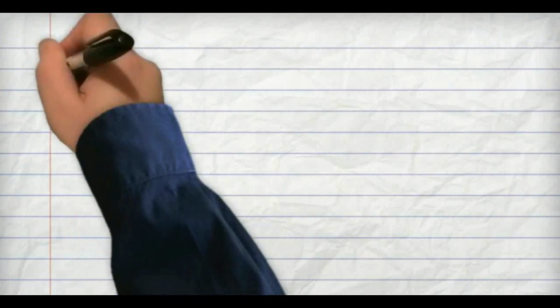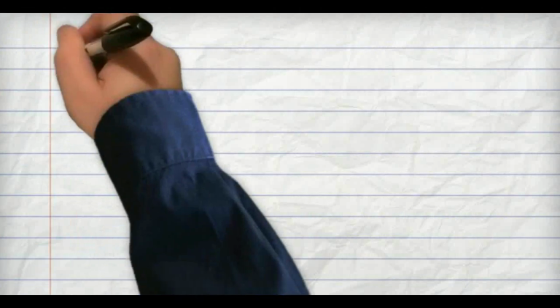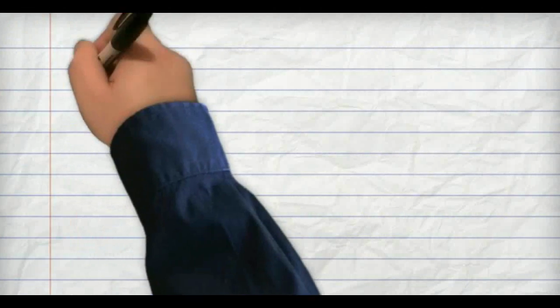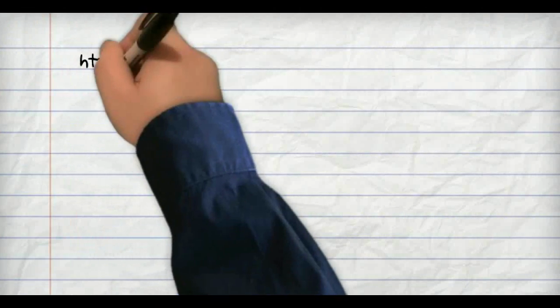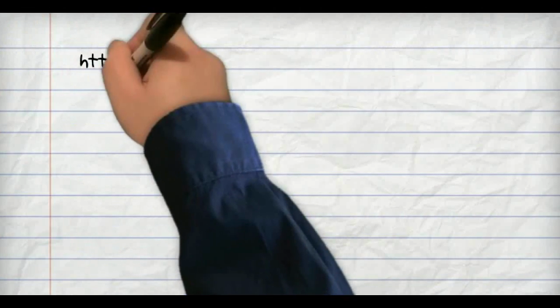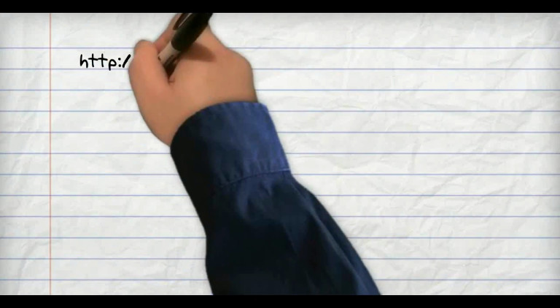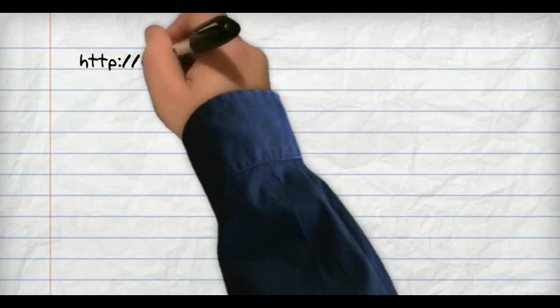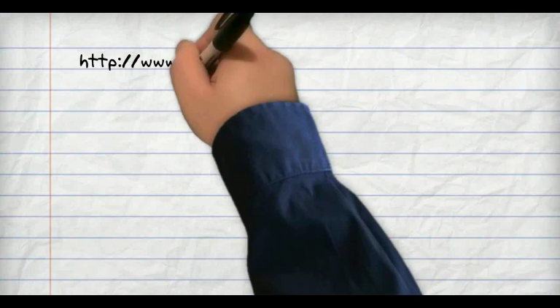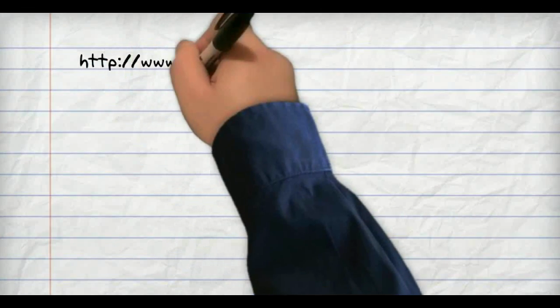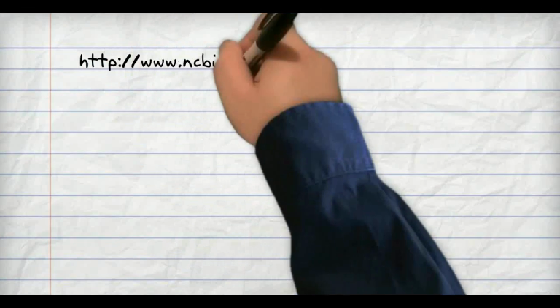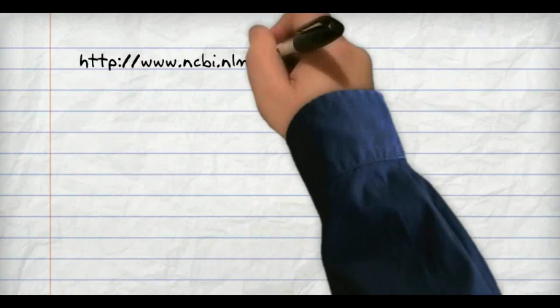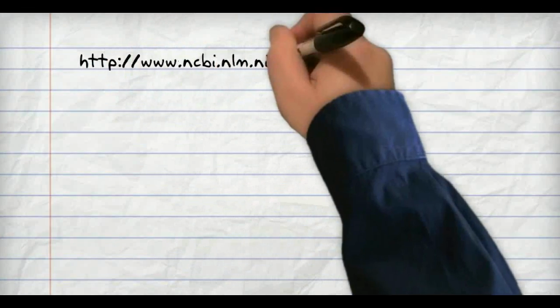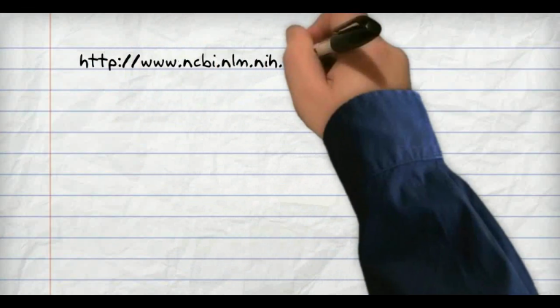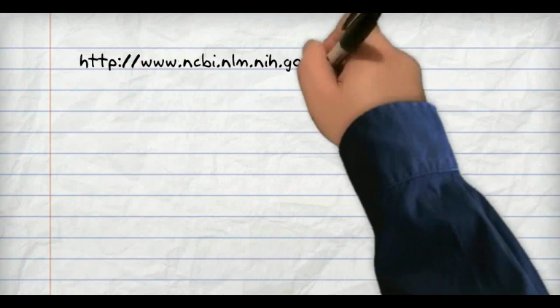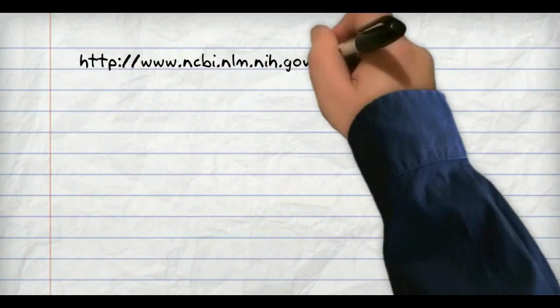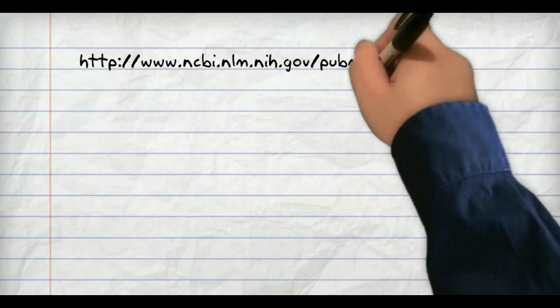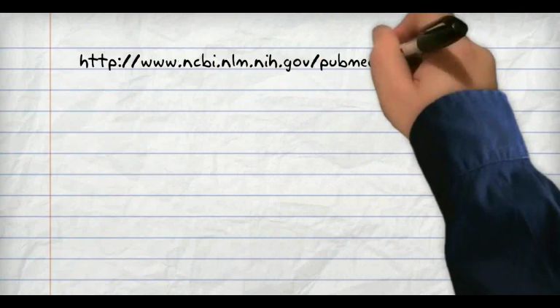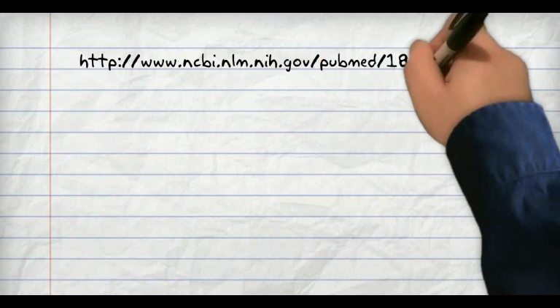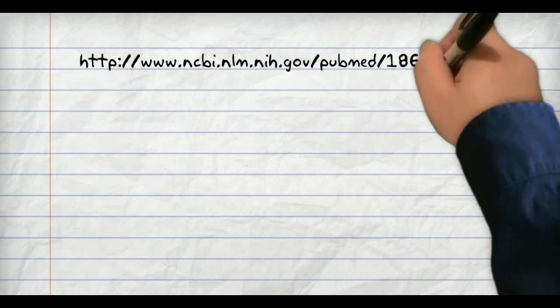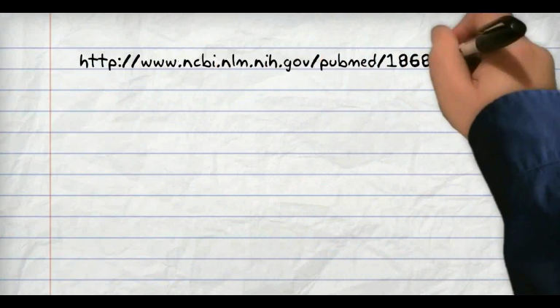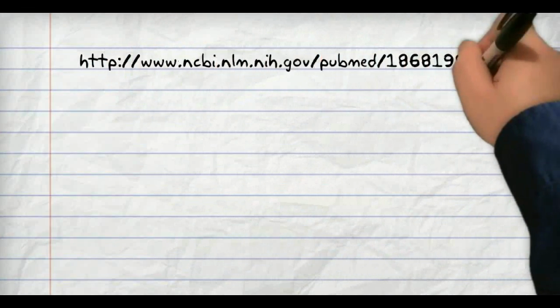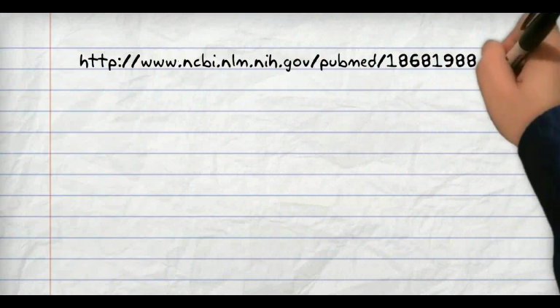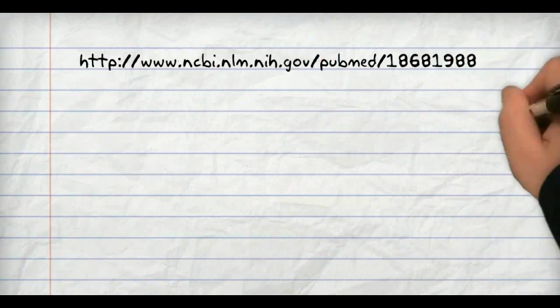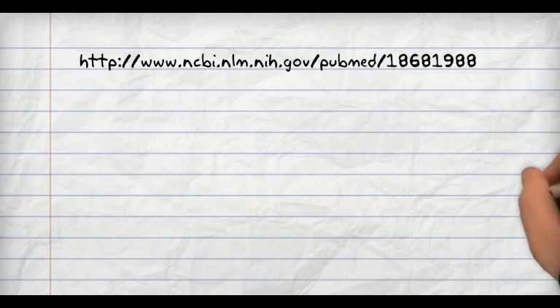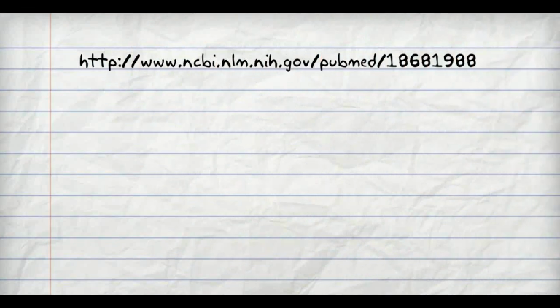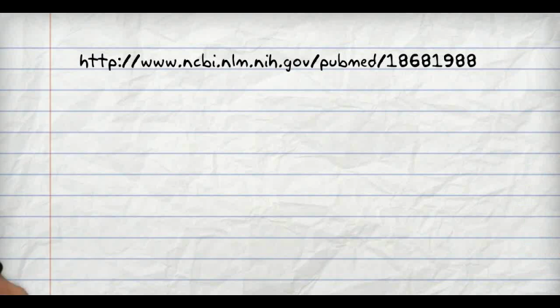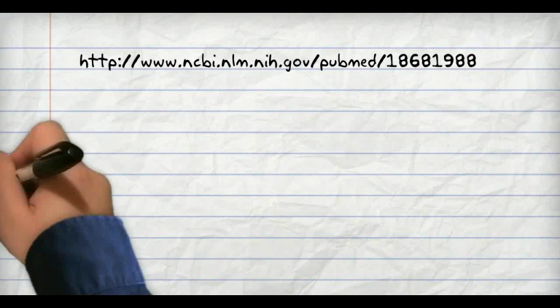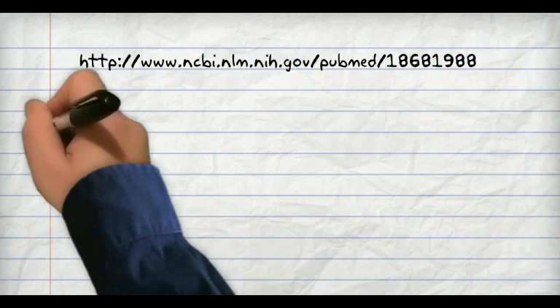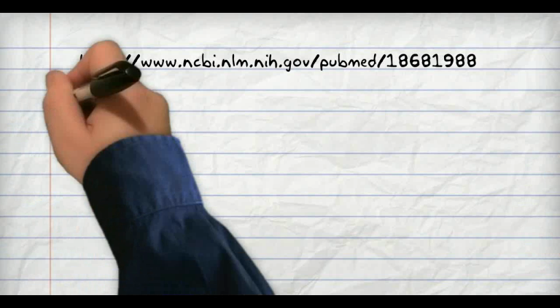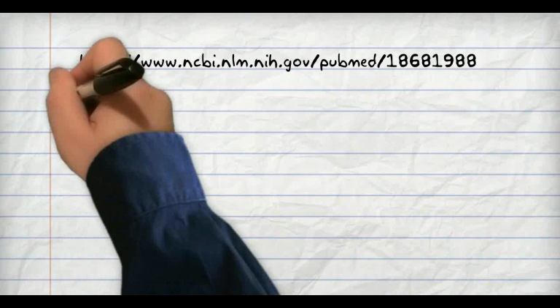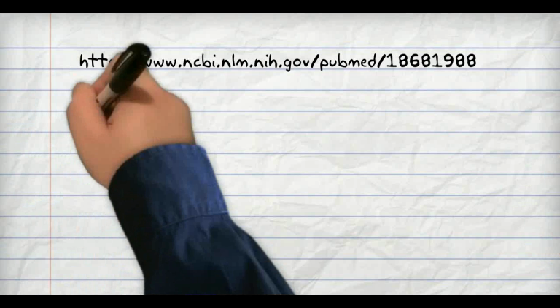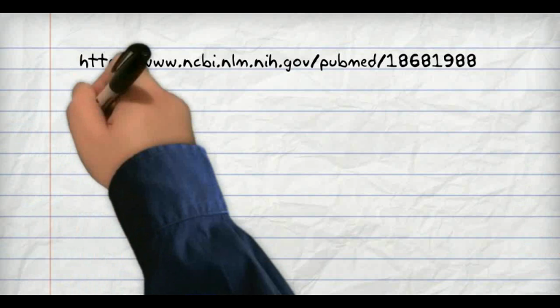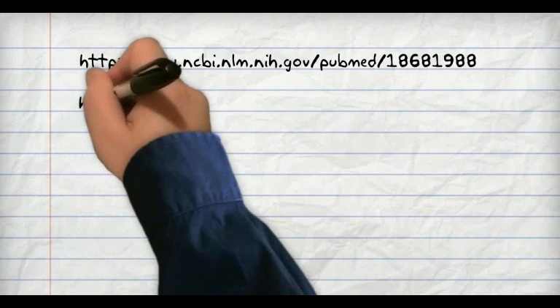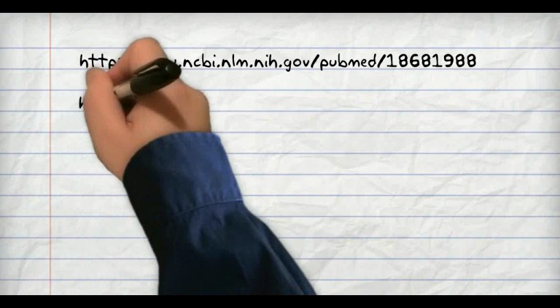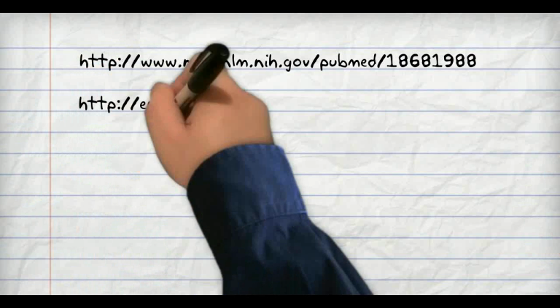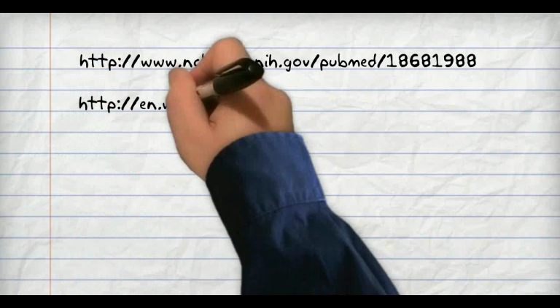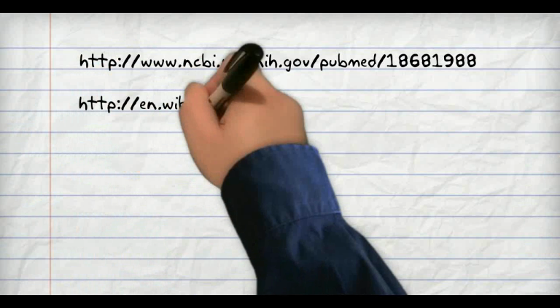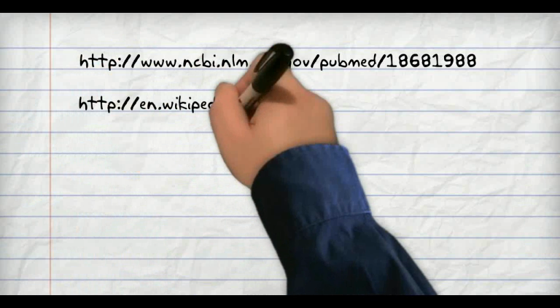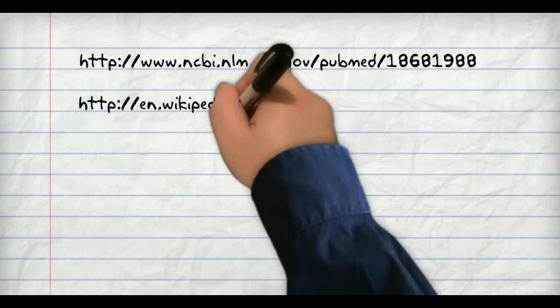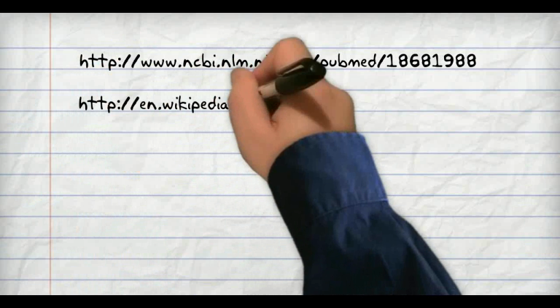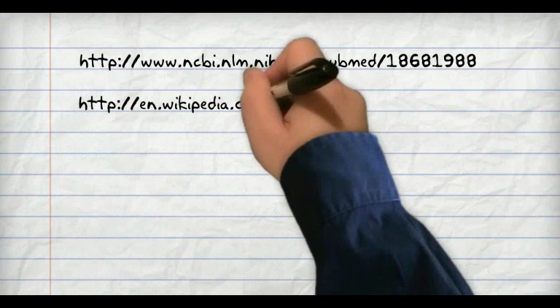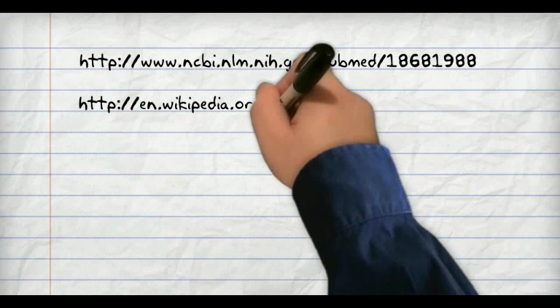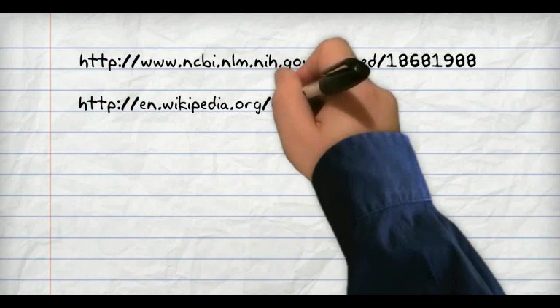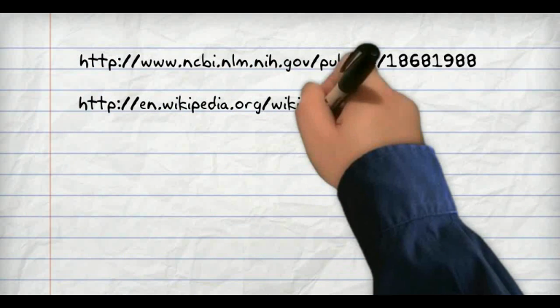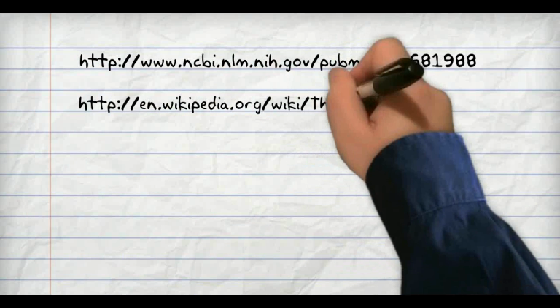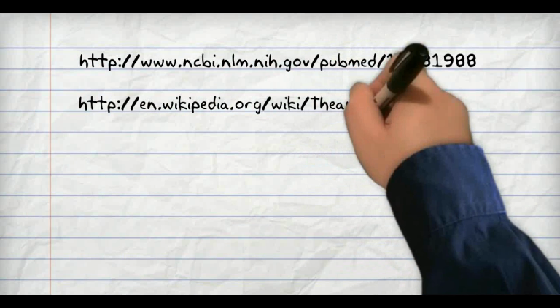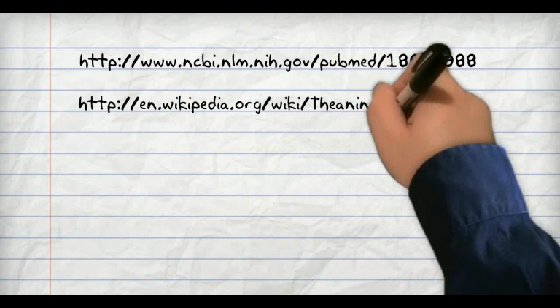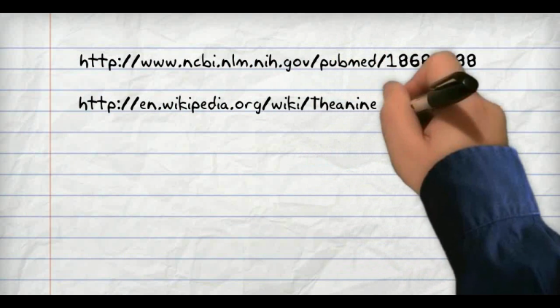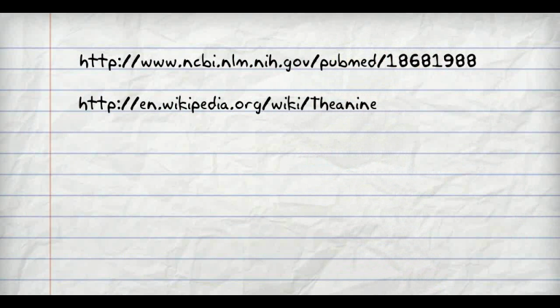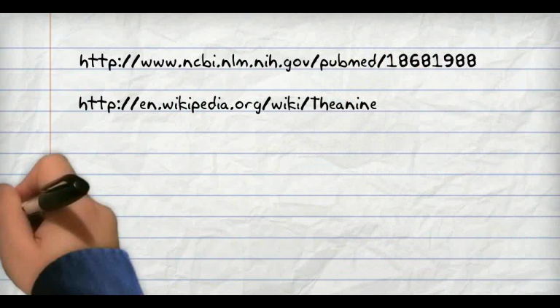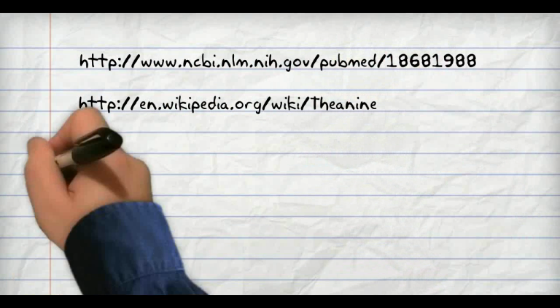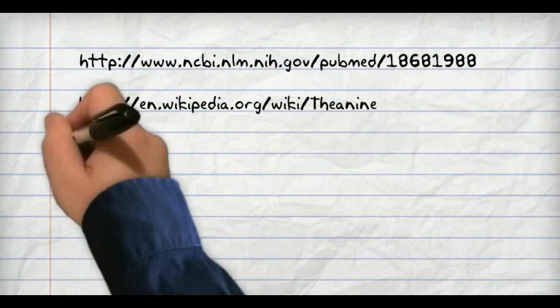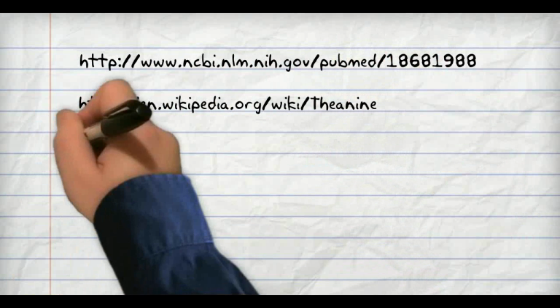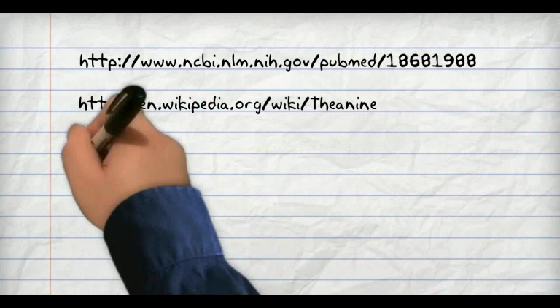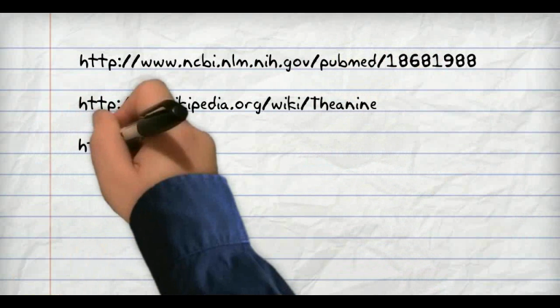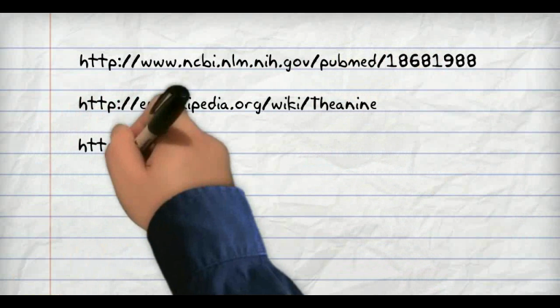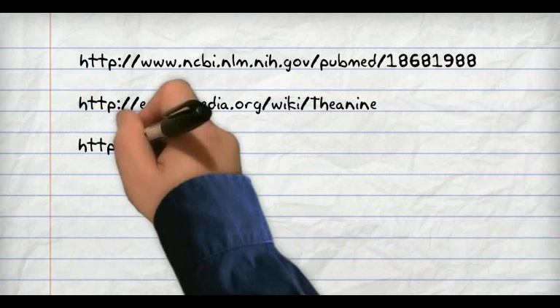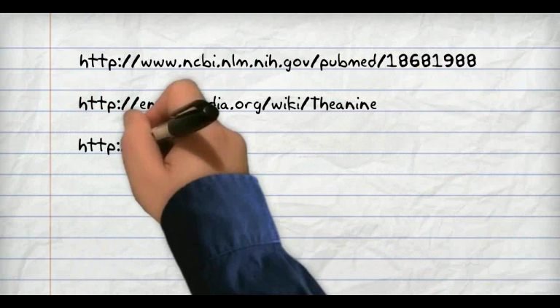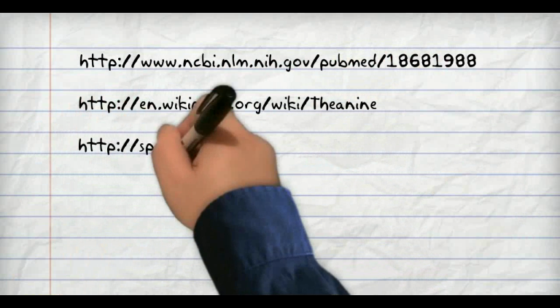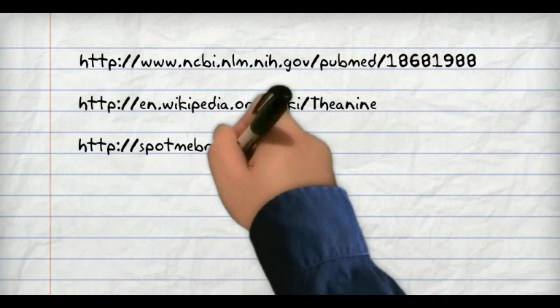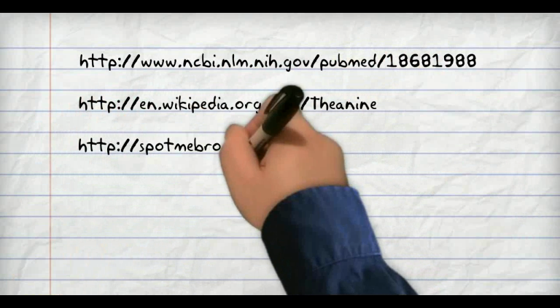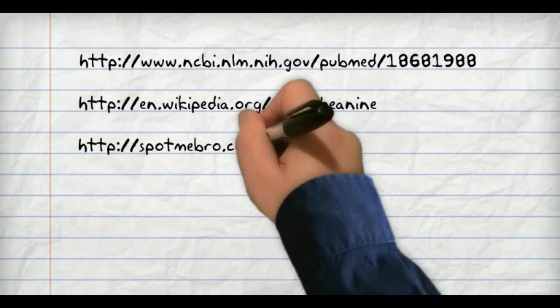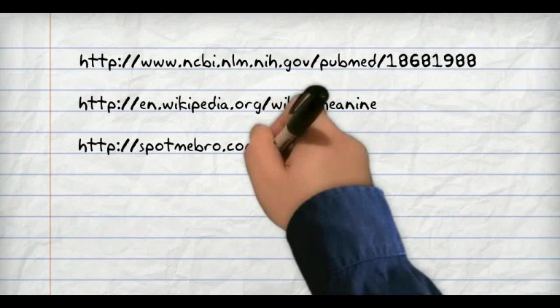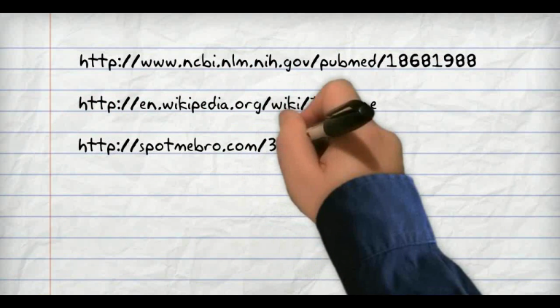To learn more information about how the stack works, you can visit these websites by clicking any of the links found in the description box below.